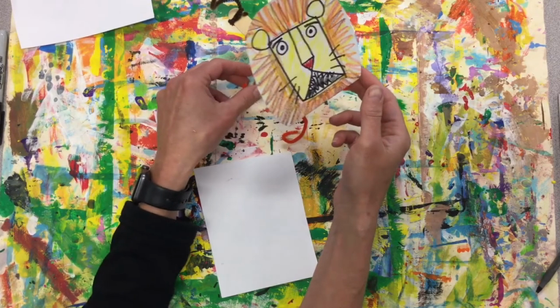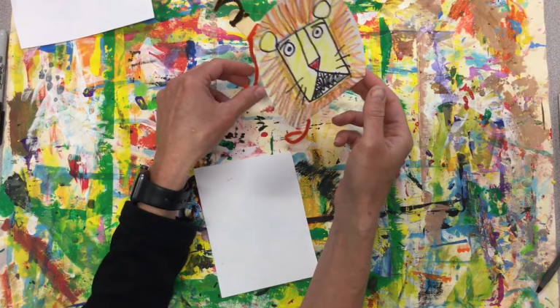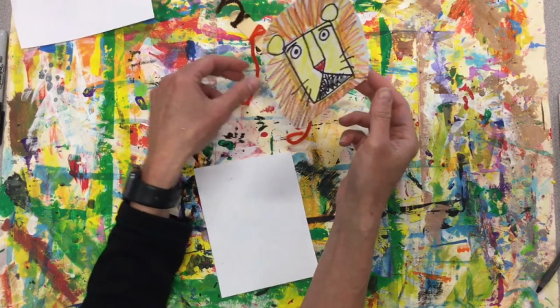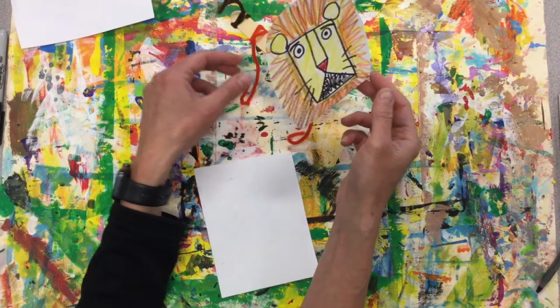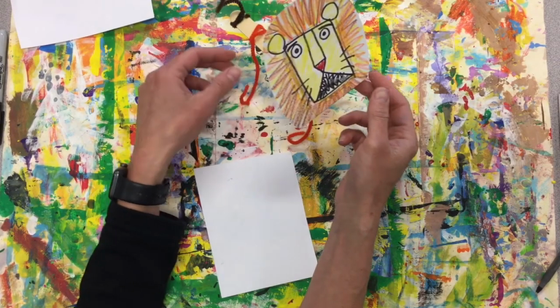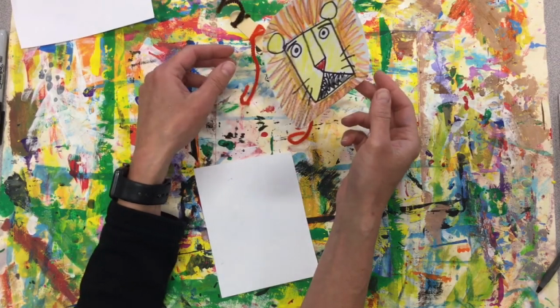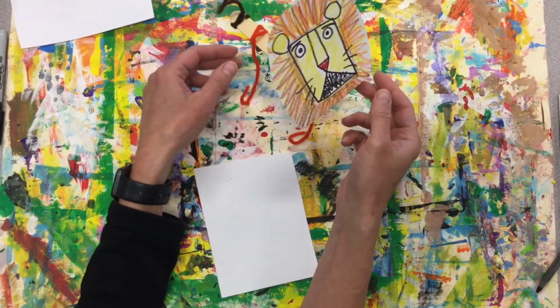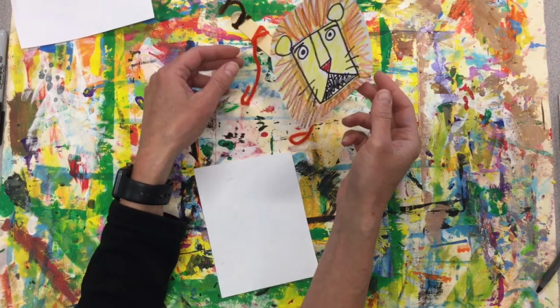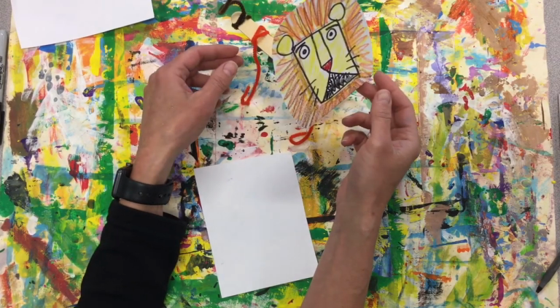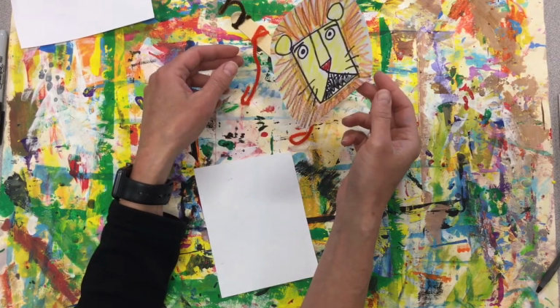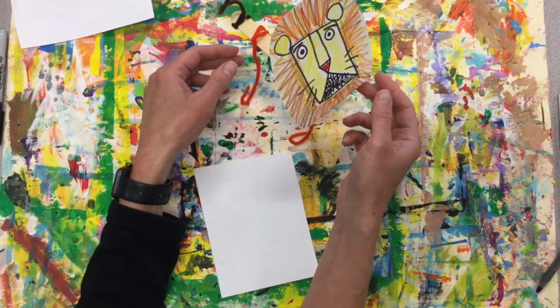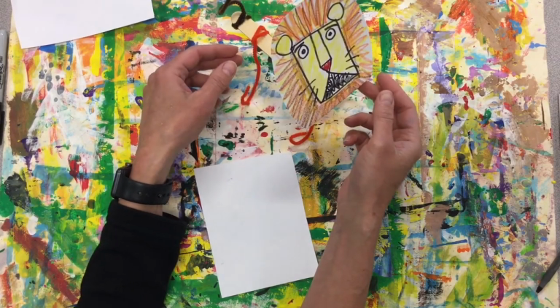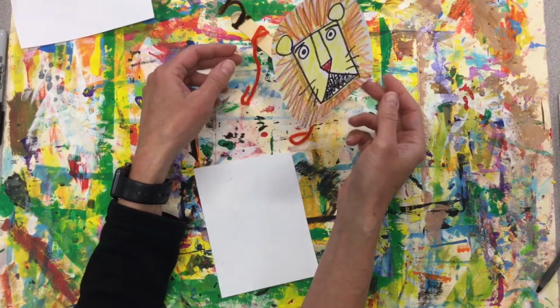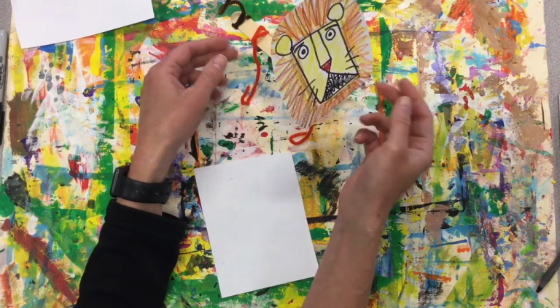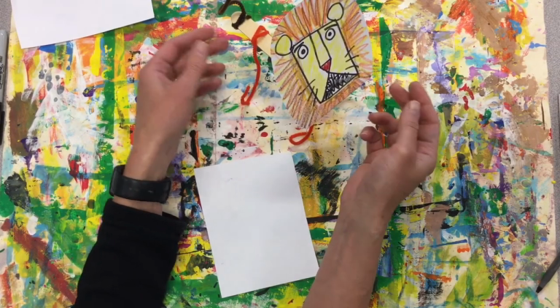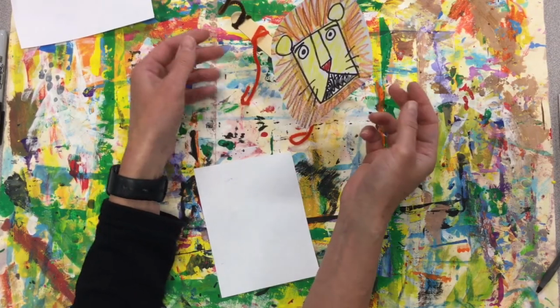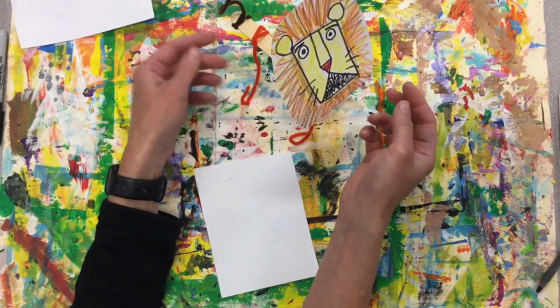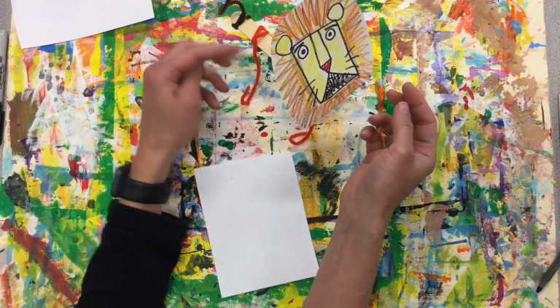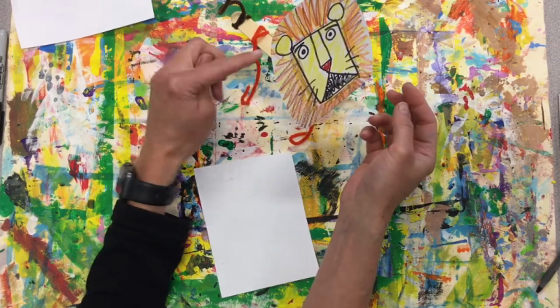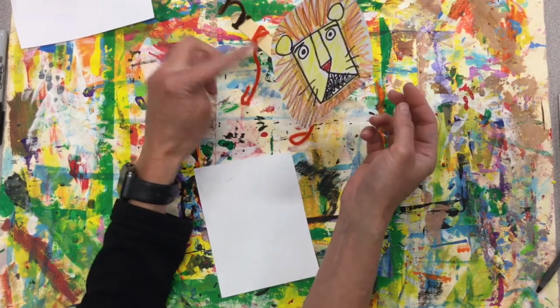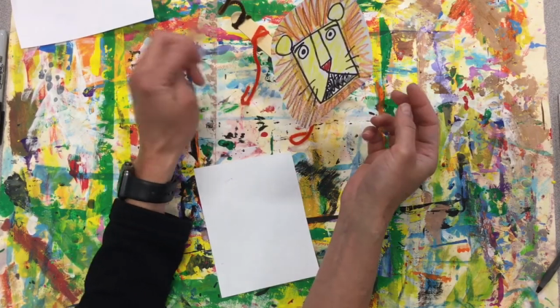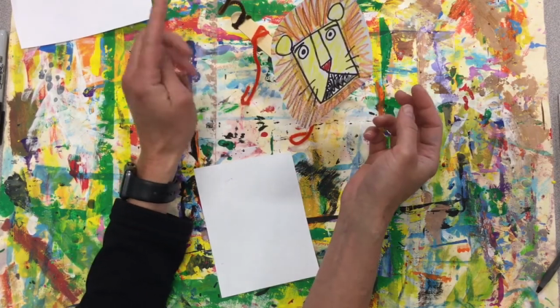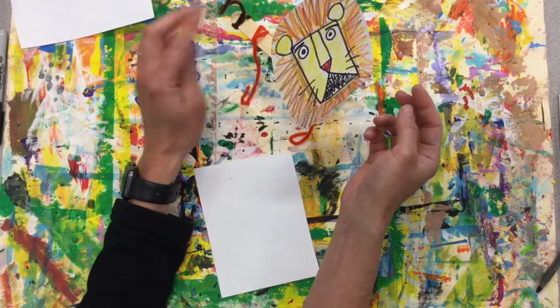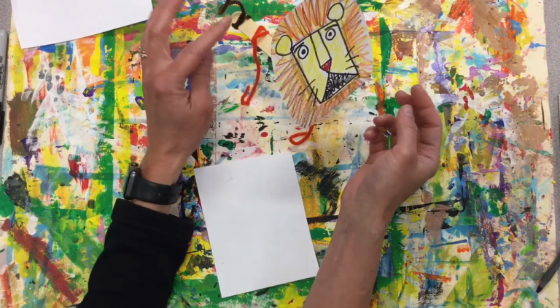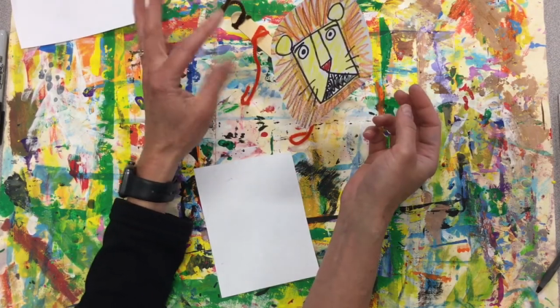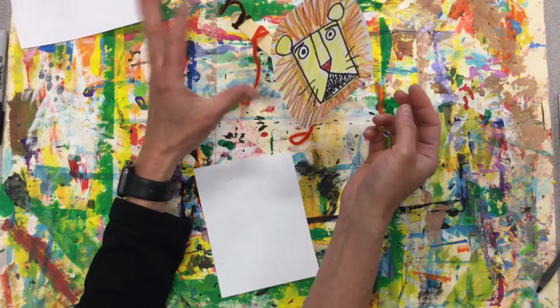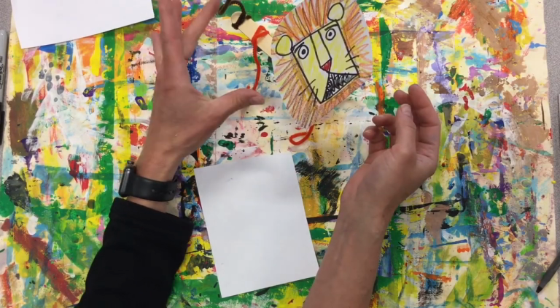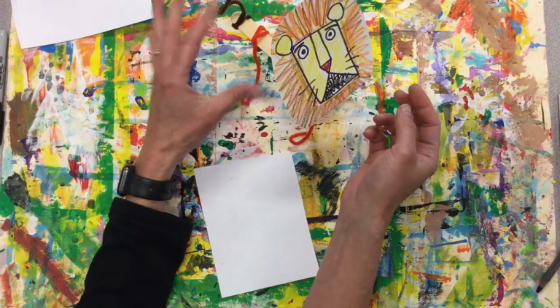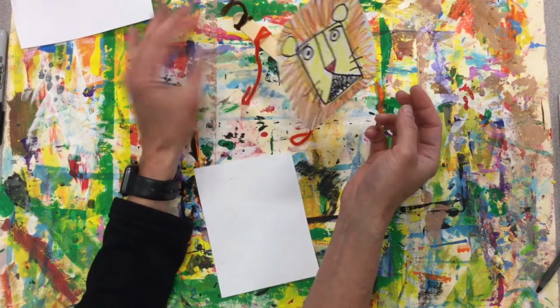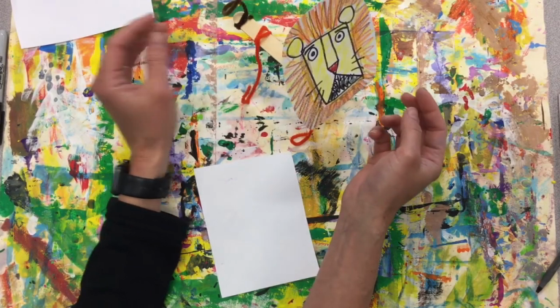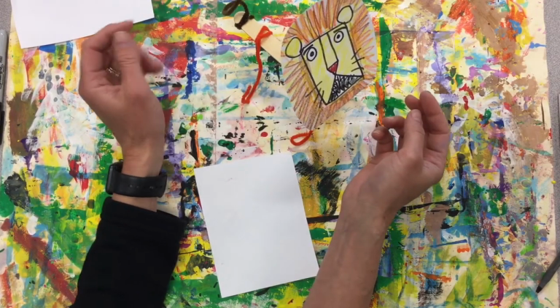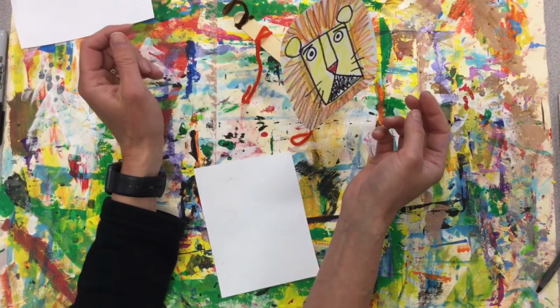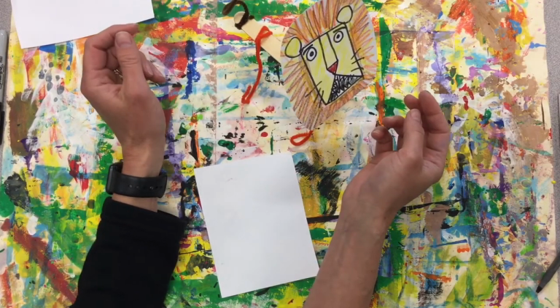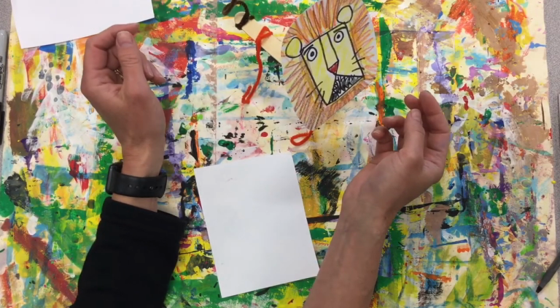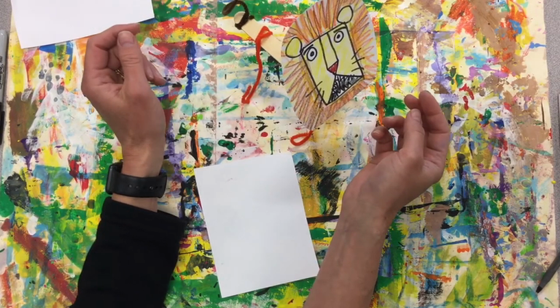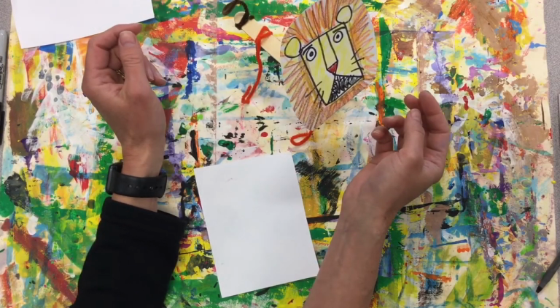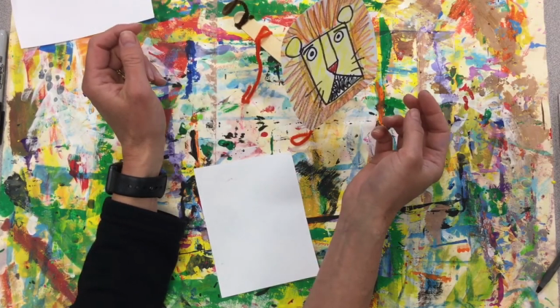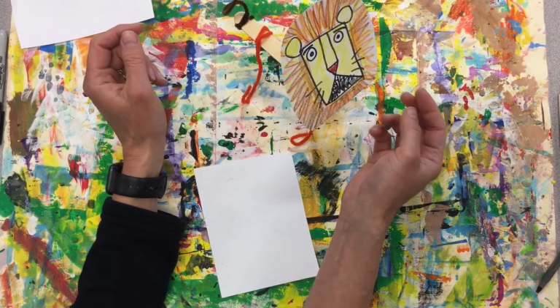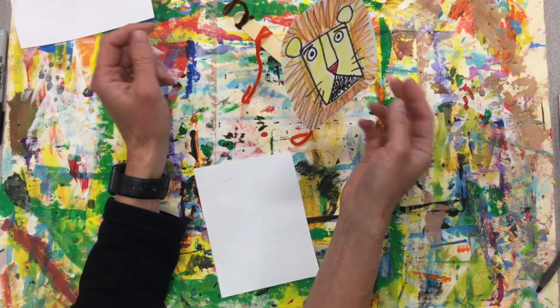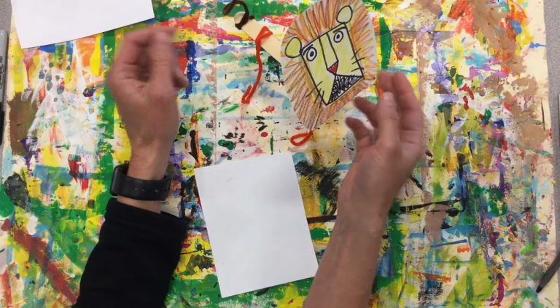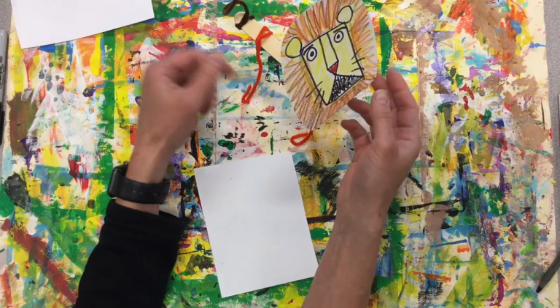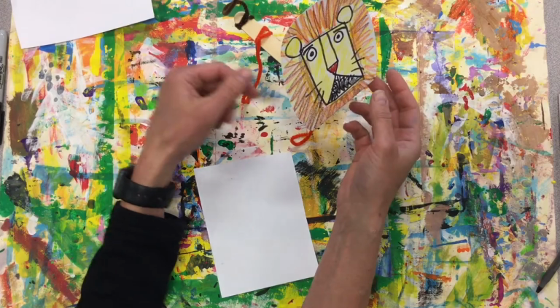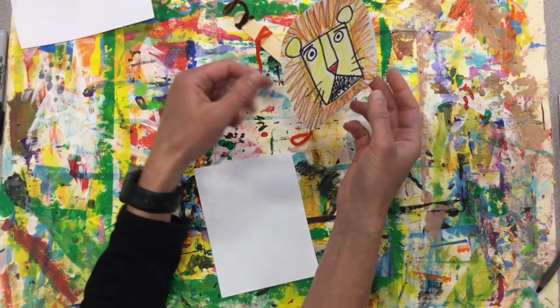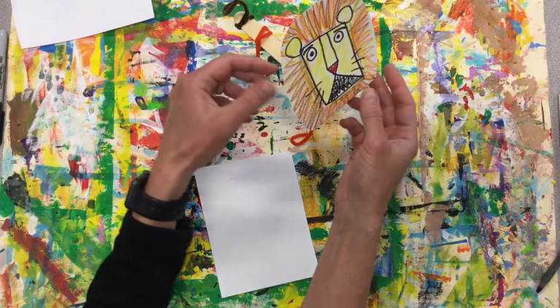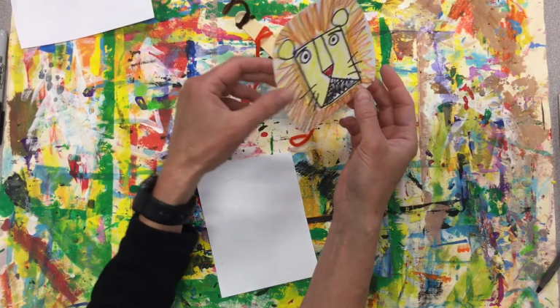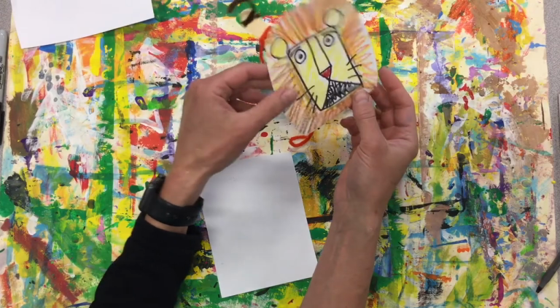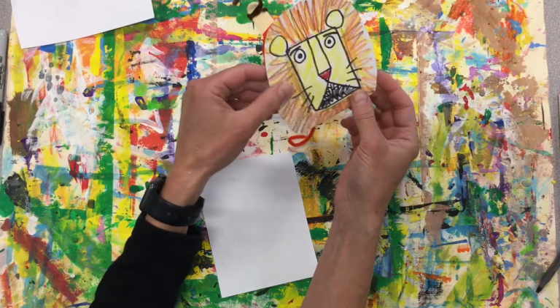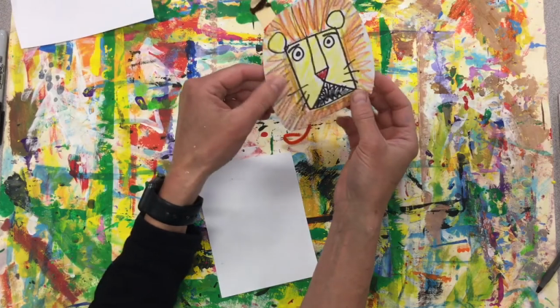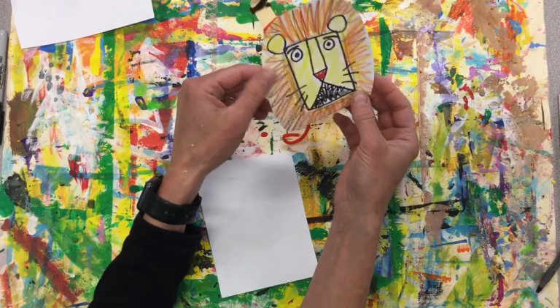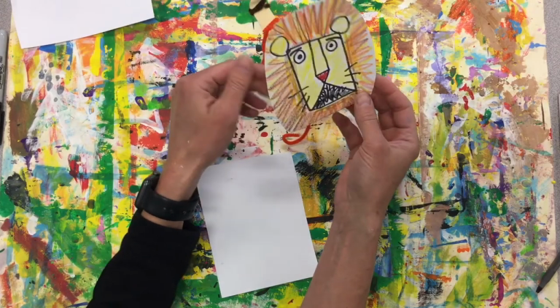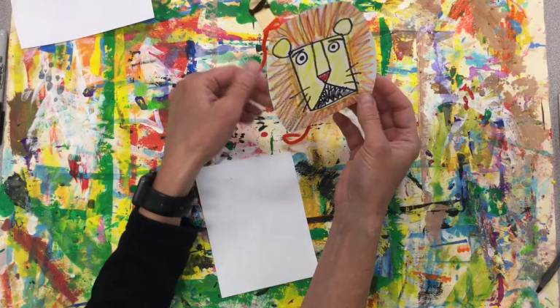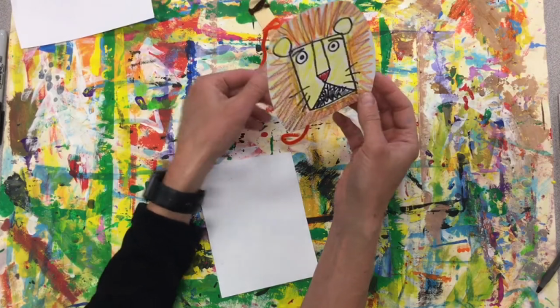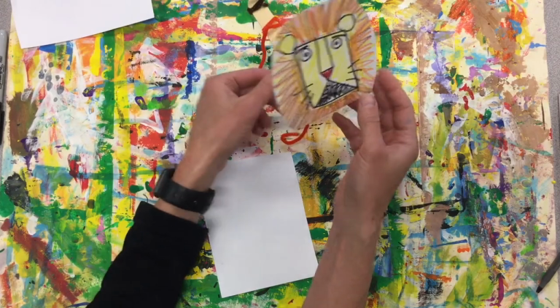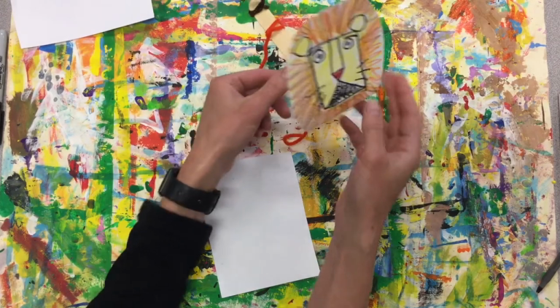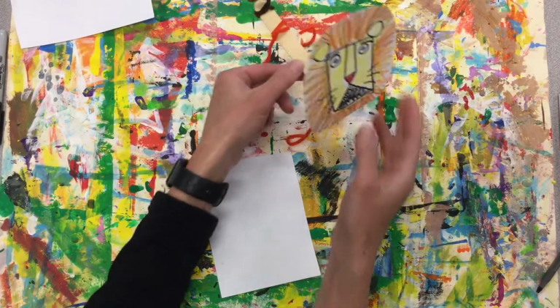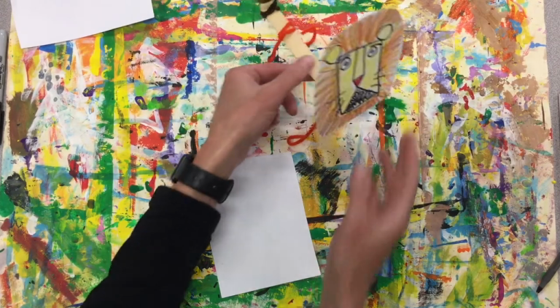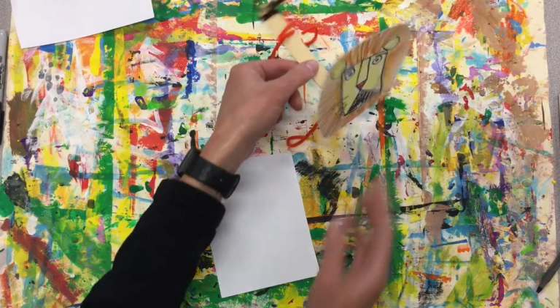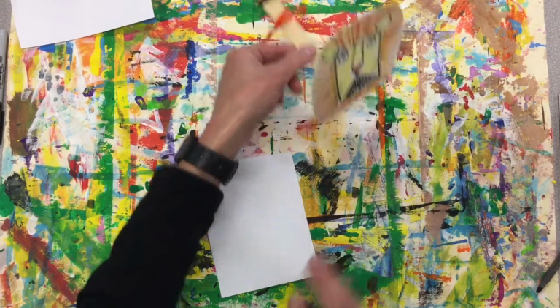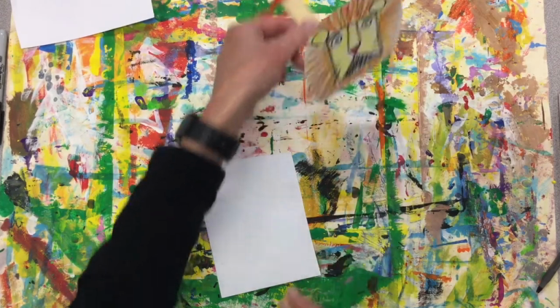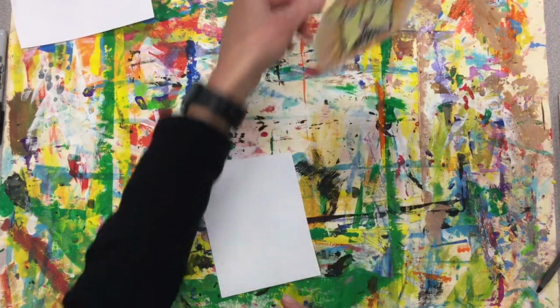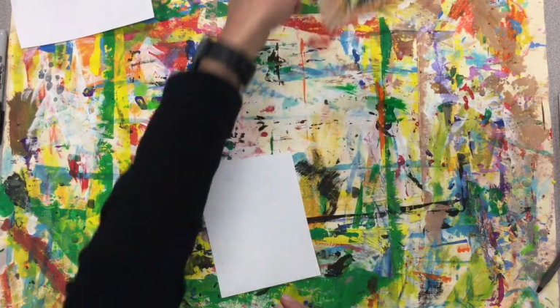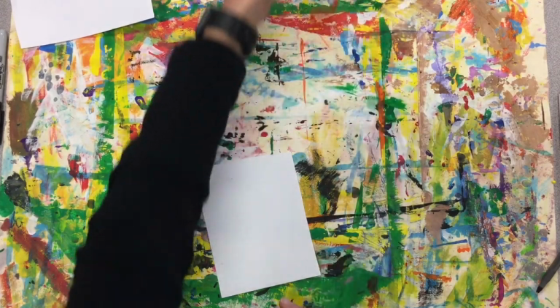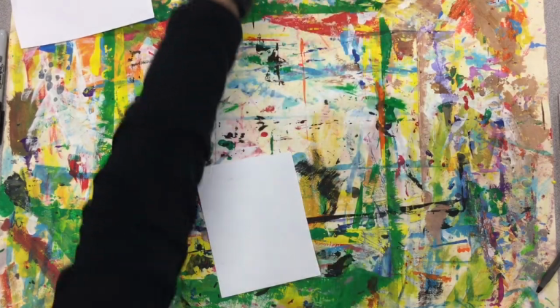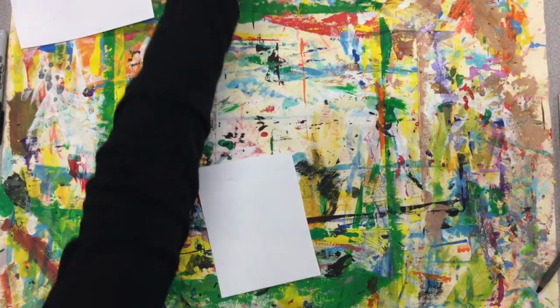We're going to use a popsicle stick, a tongue depressor, some pipe cleaners, and paper for our lion's face.